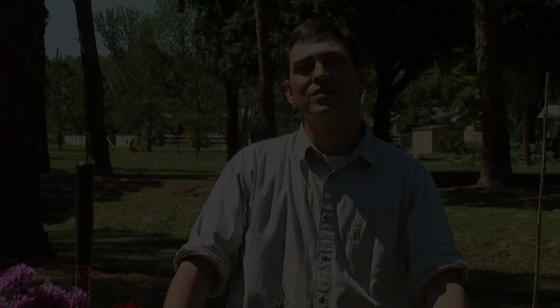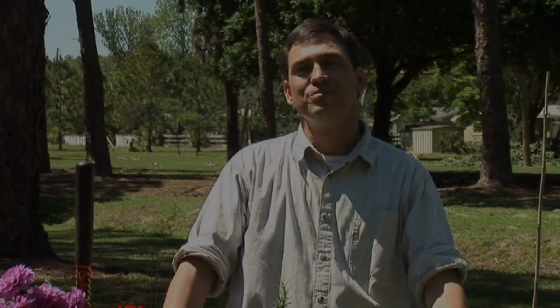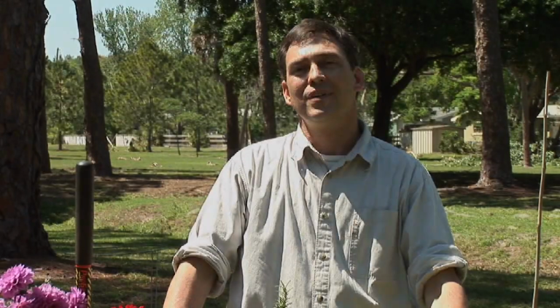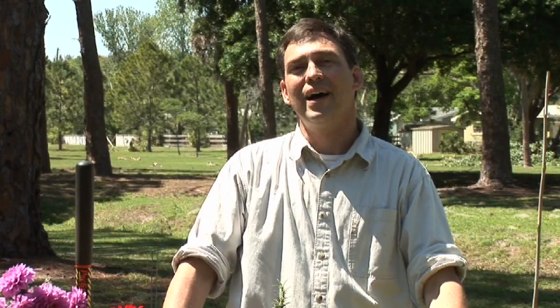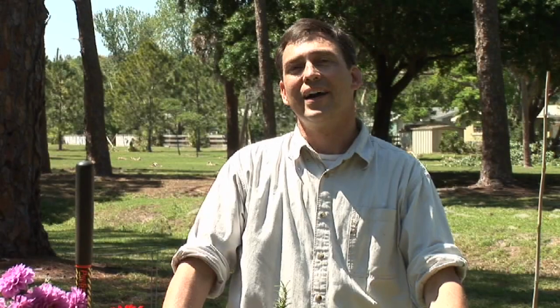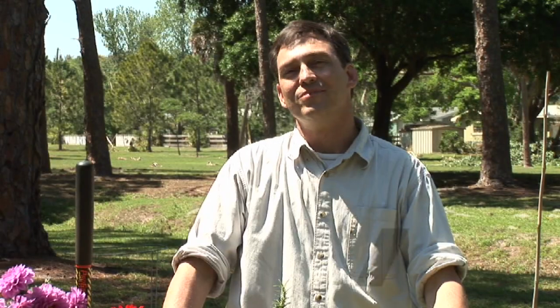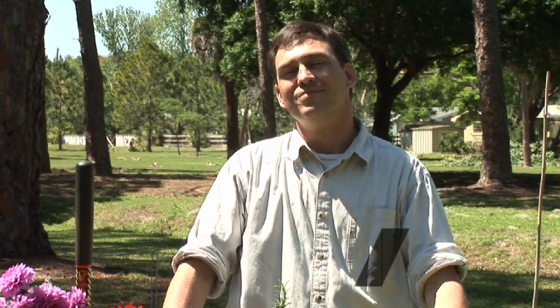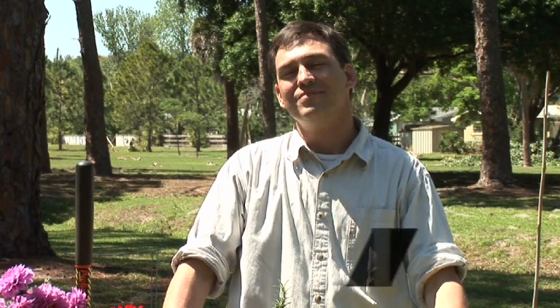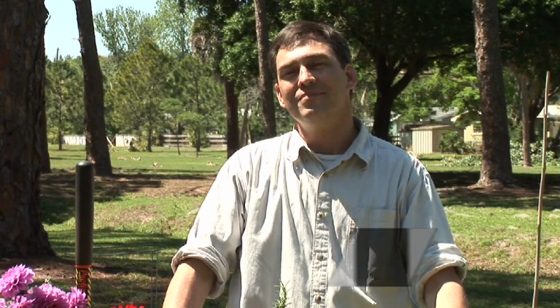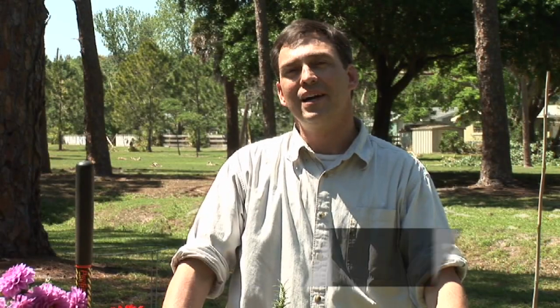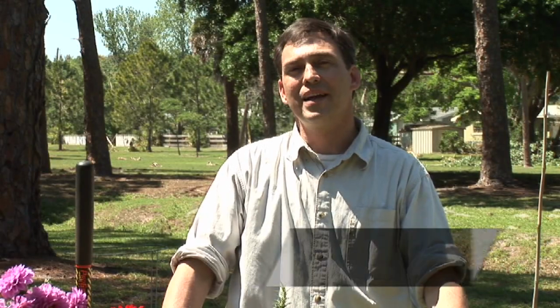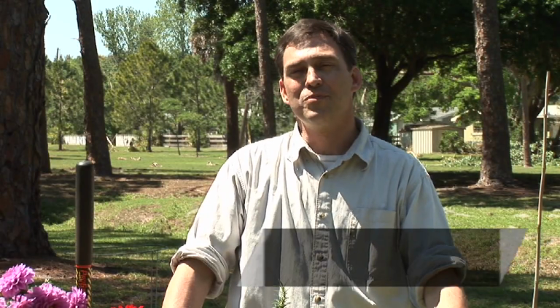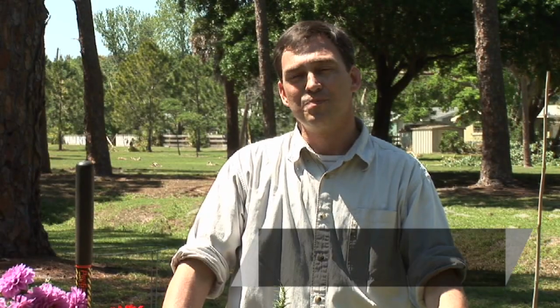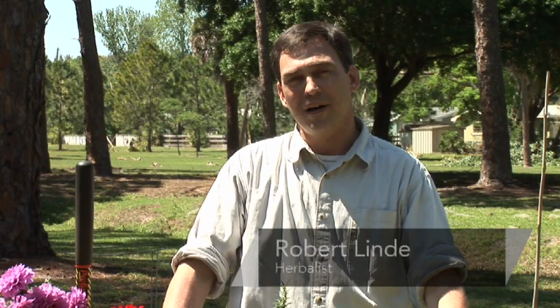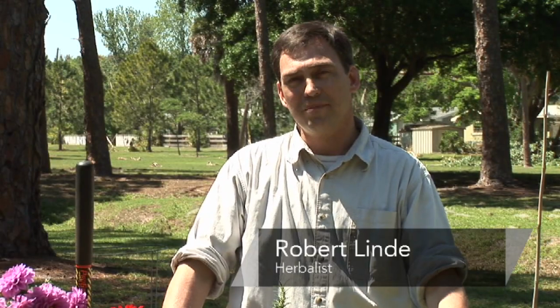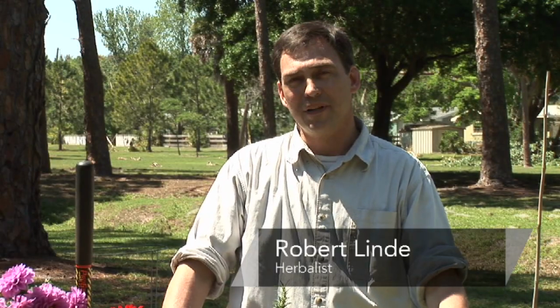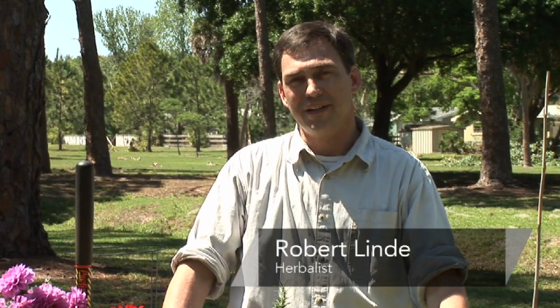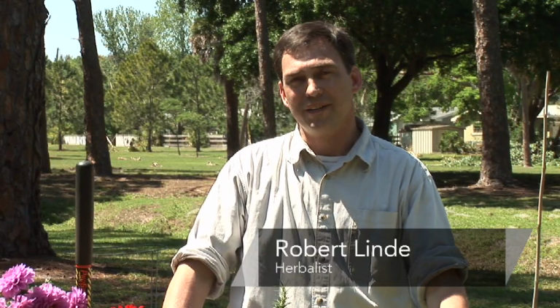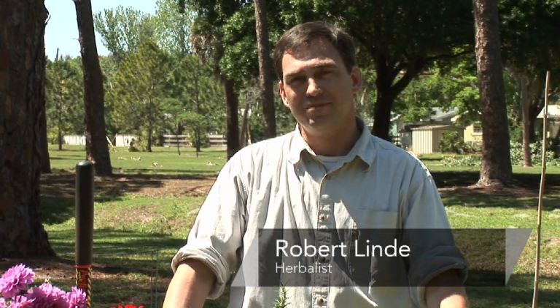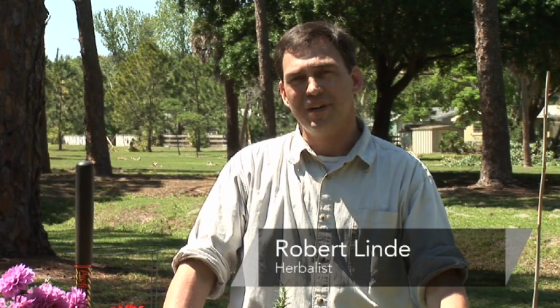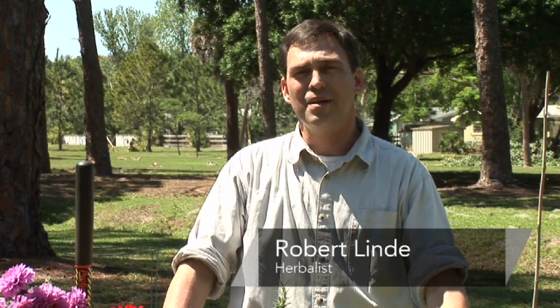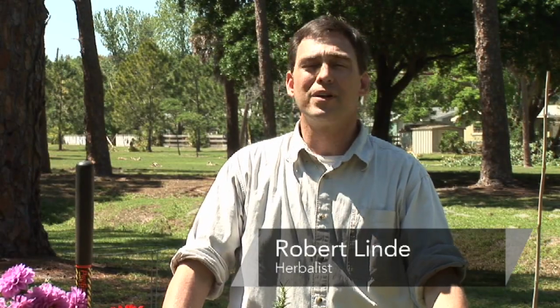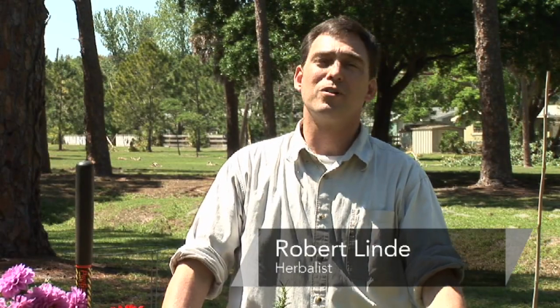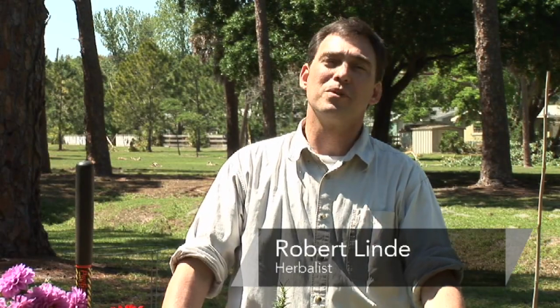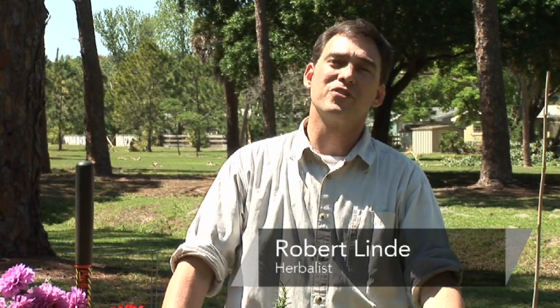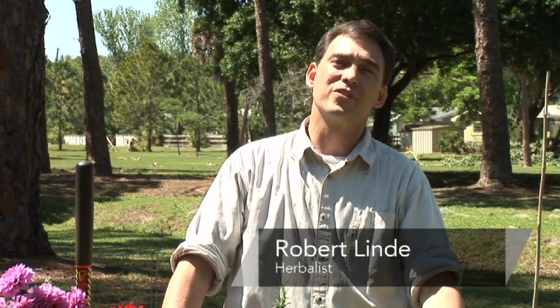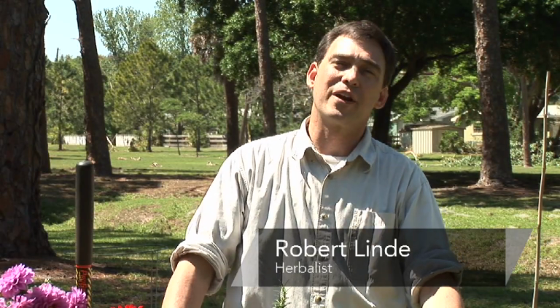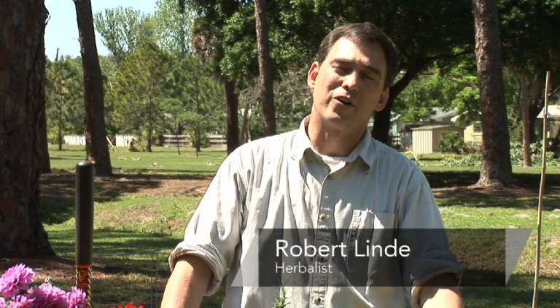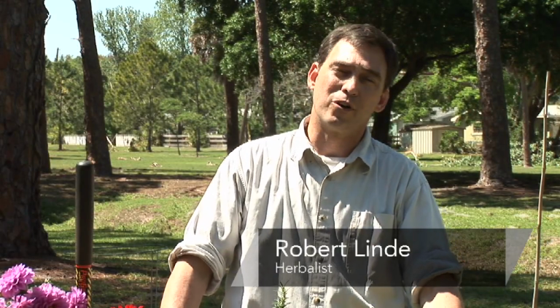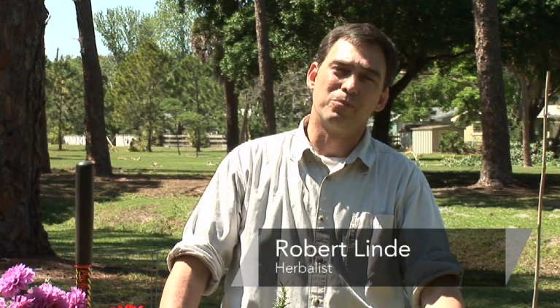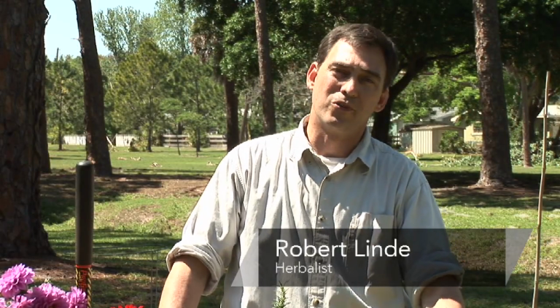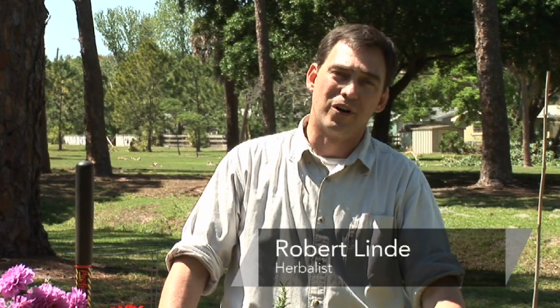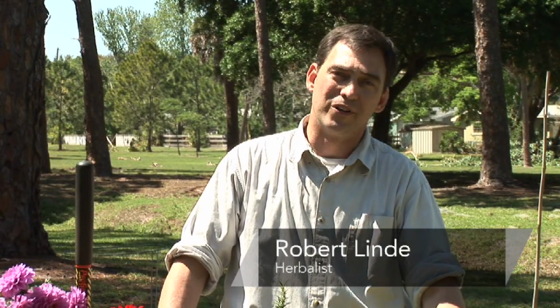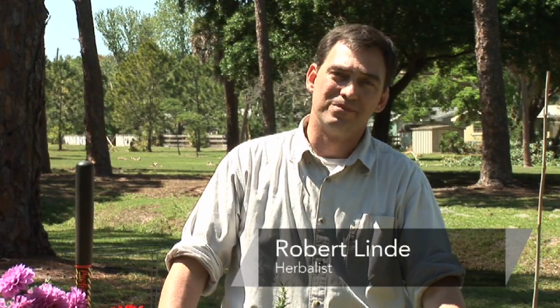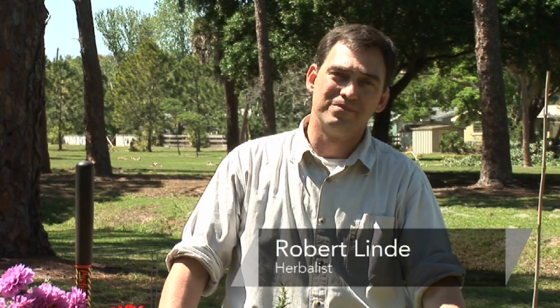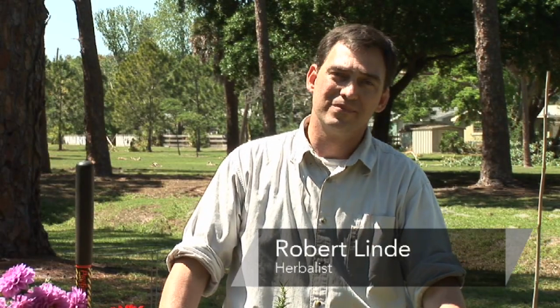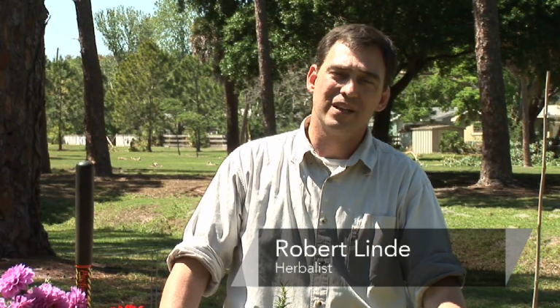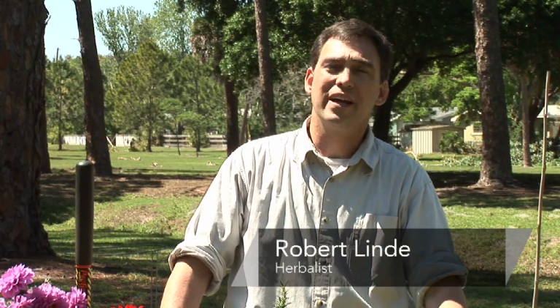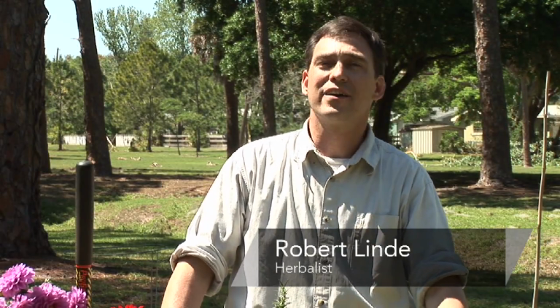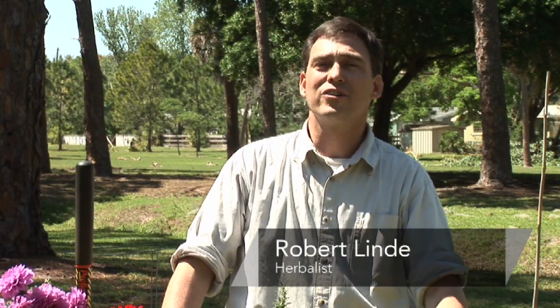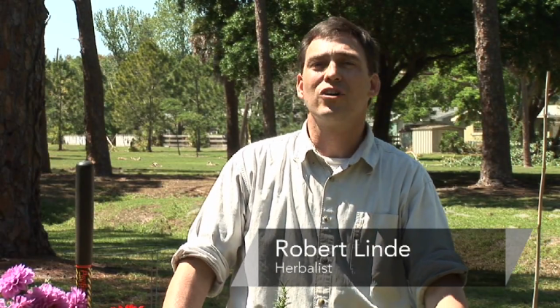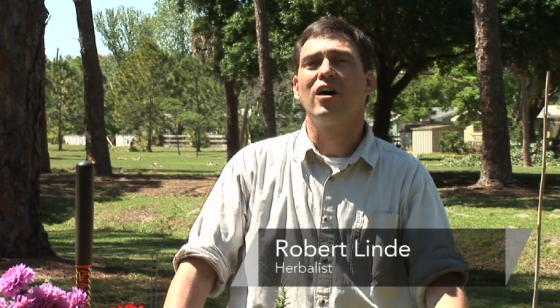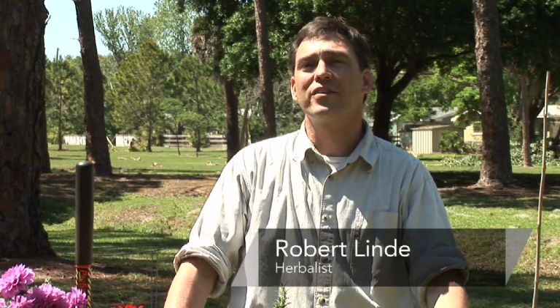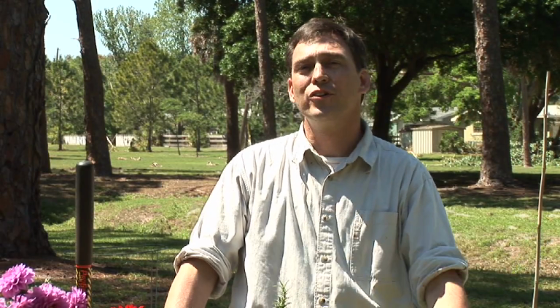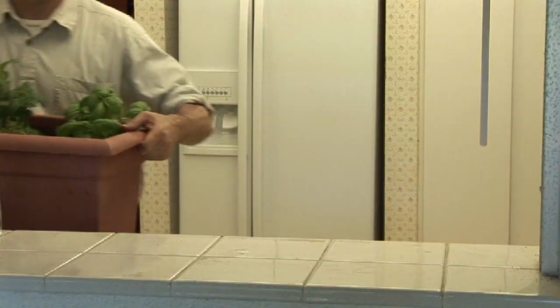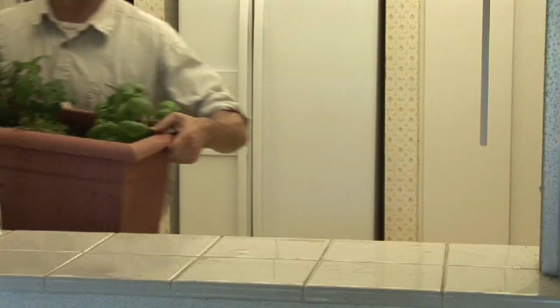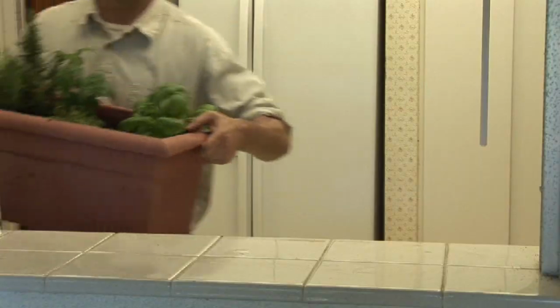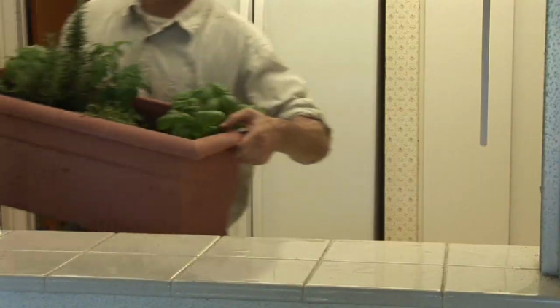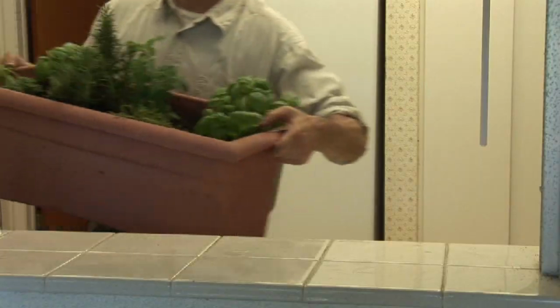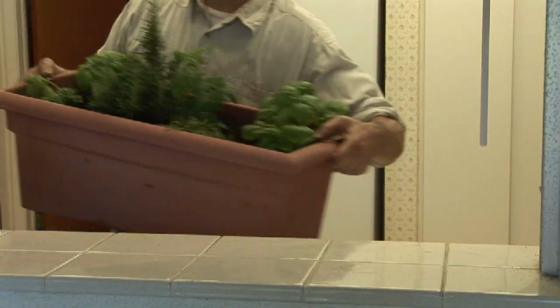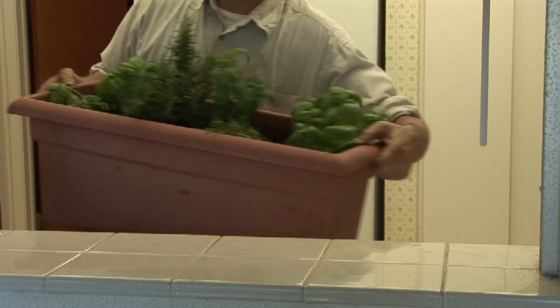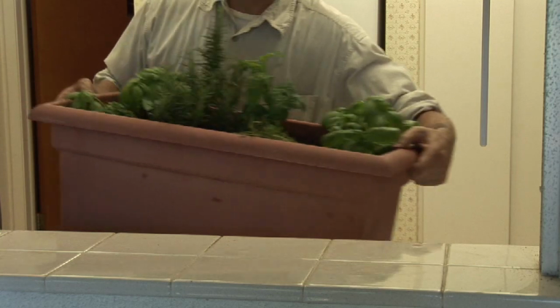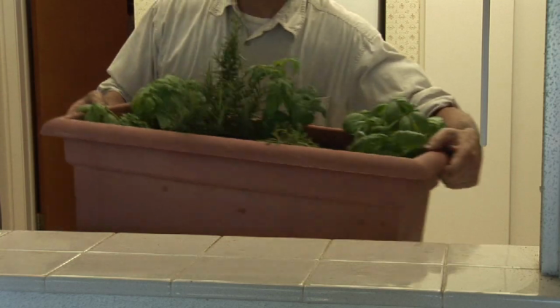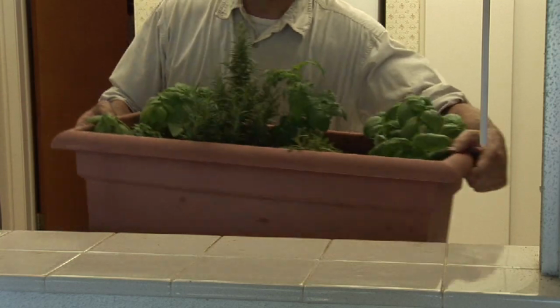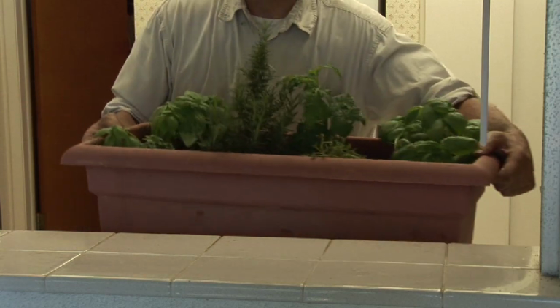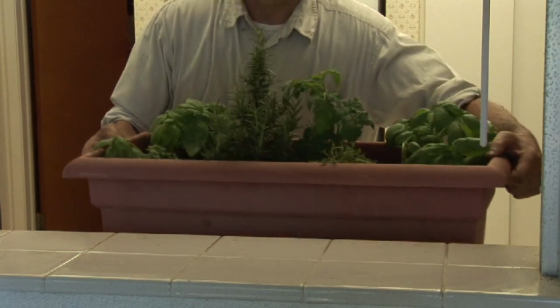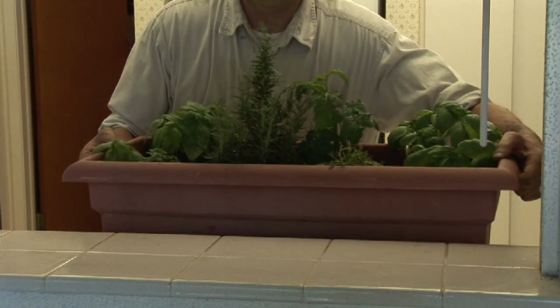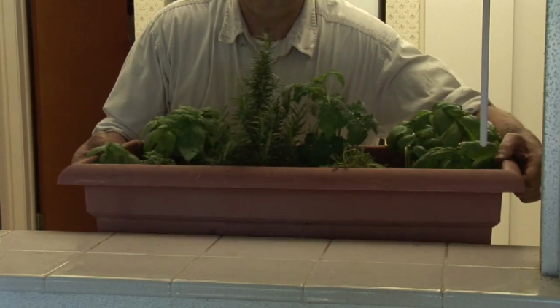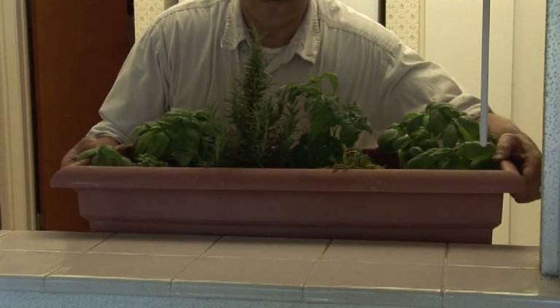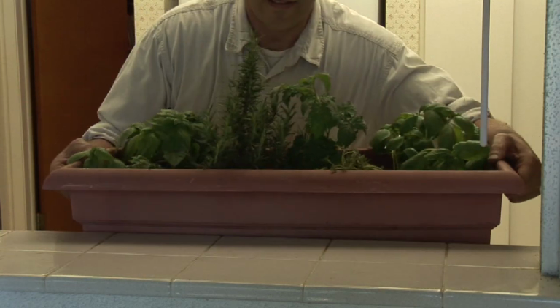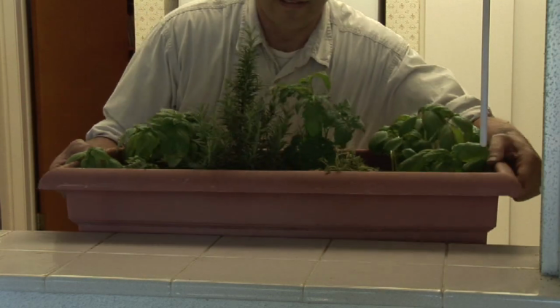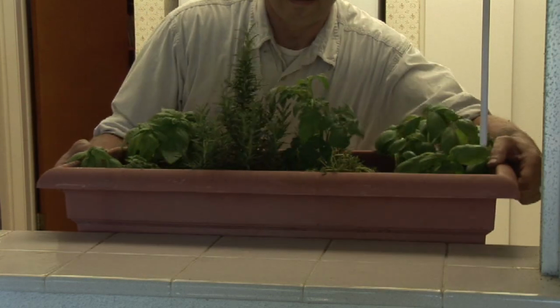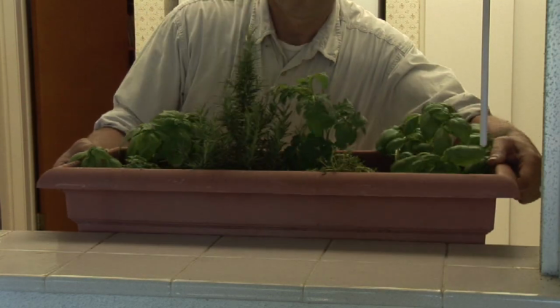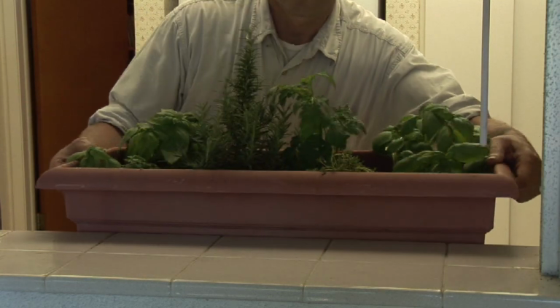Hi, my name's Bob Lindy. I'm an herbalist and an herb grower. Today I'm going to talk to you about how to maintain your indoor herb garden.